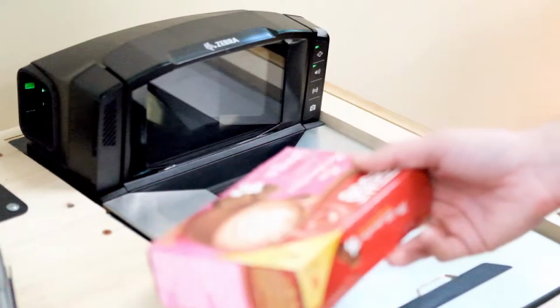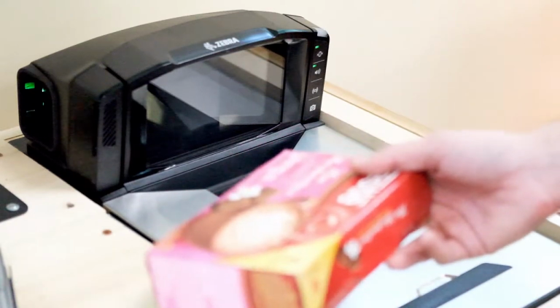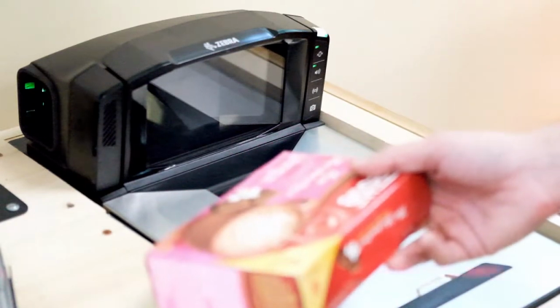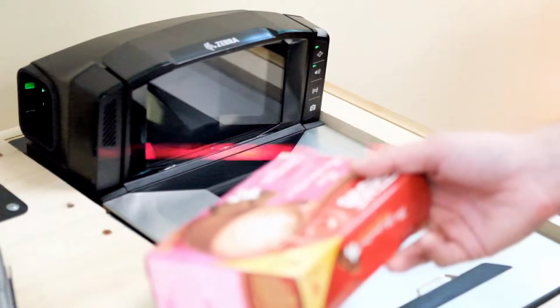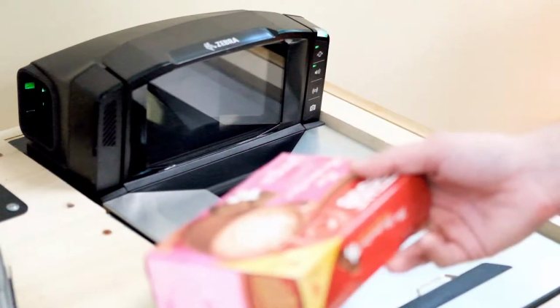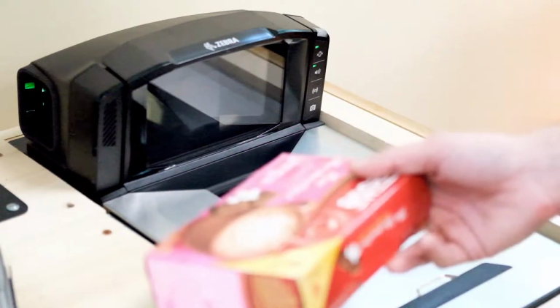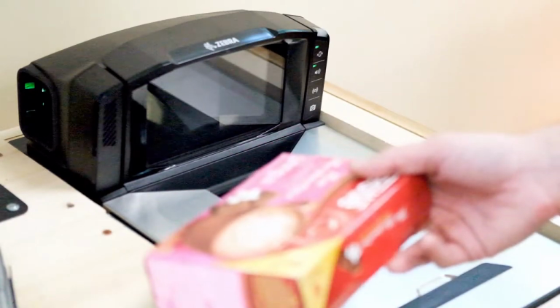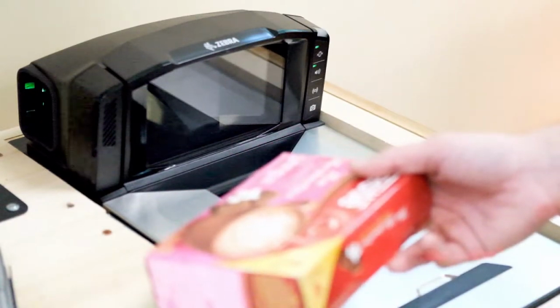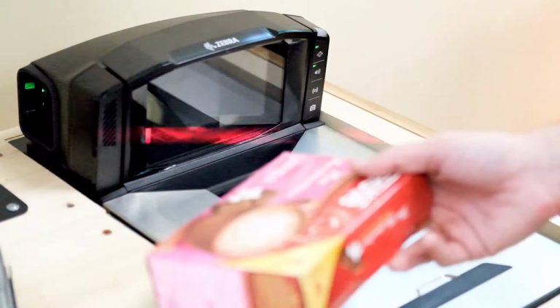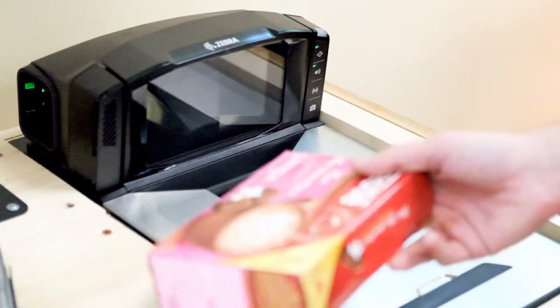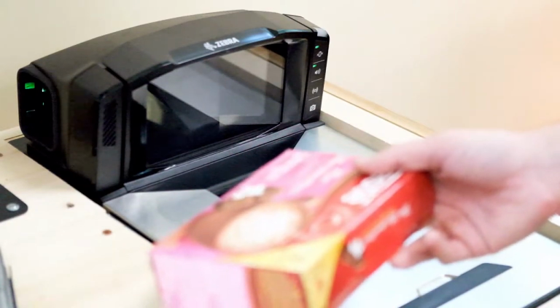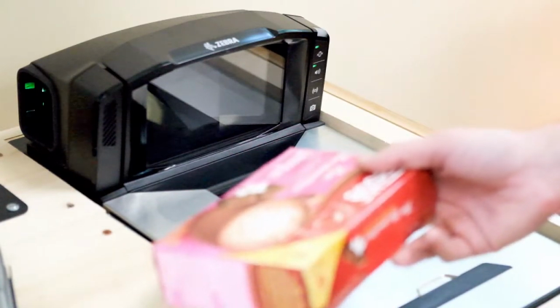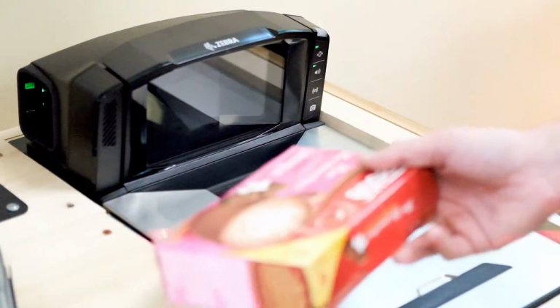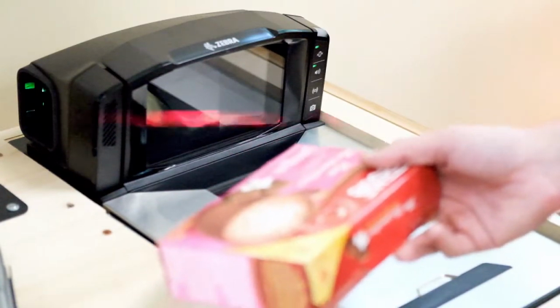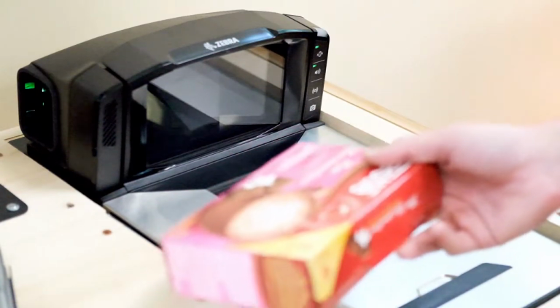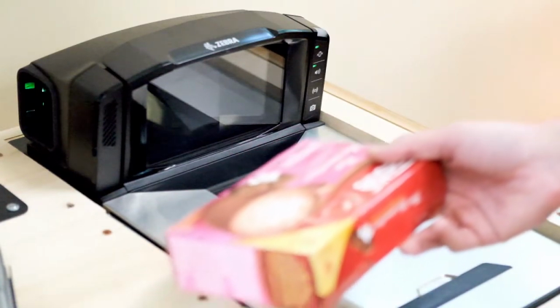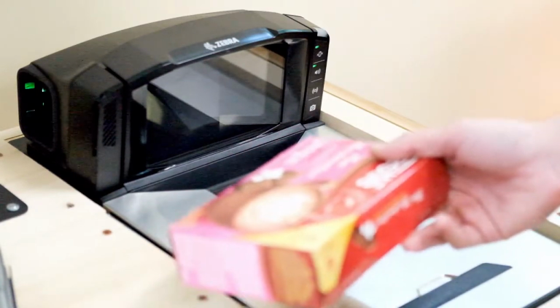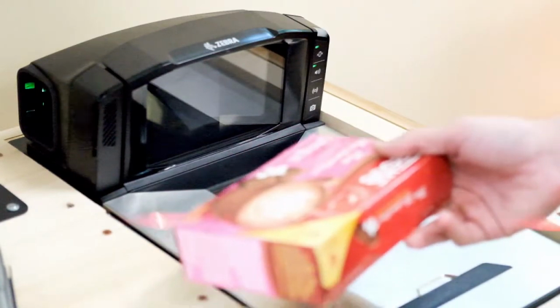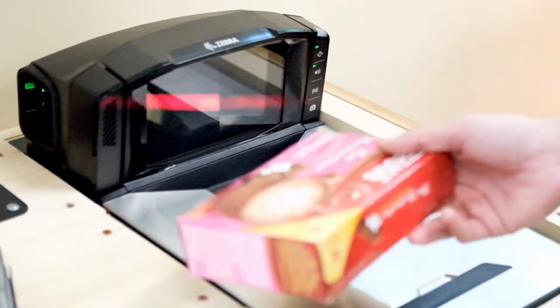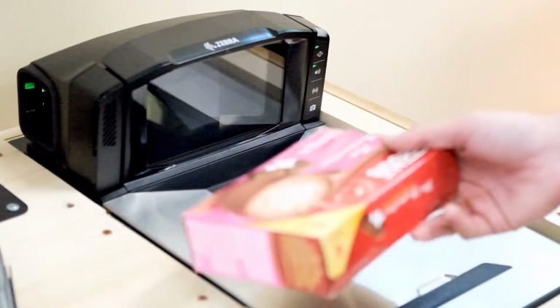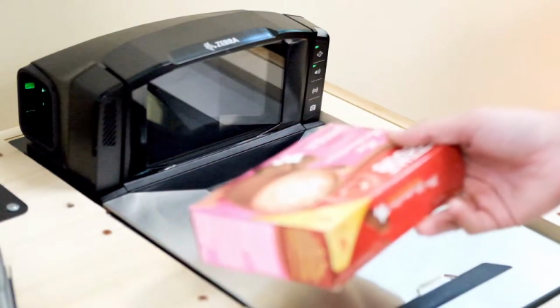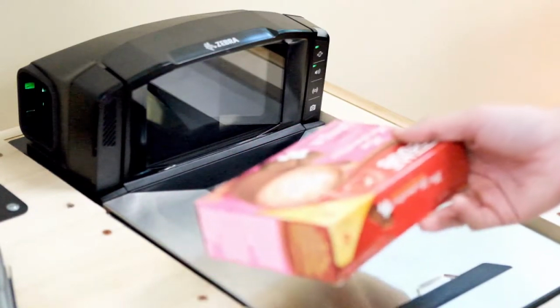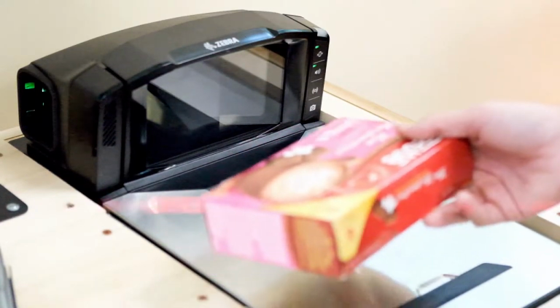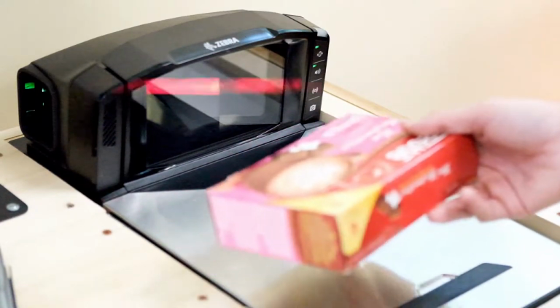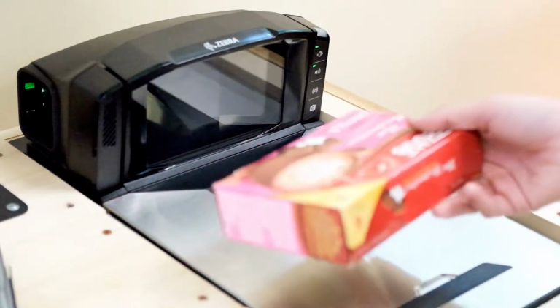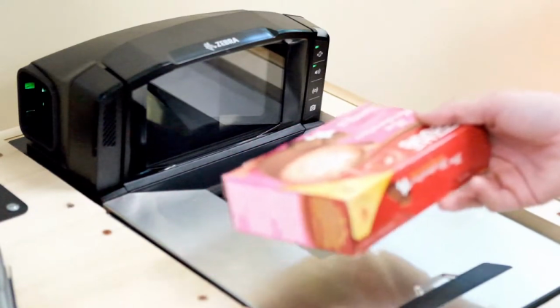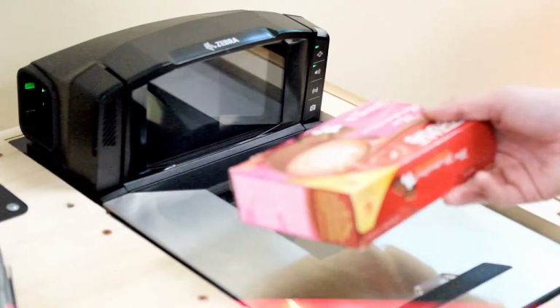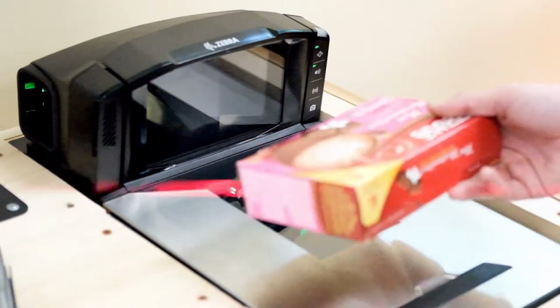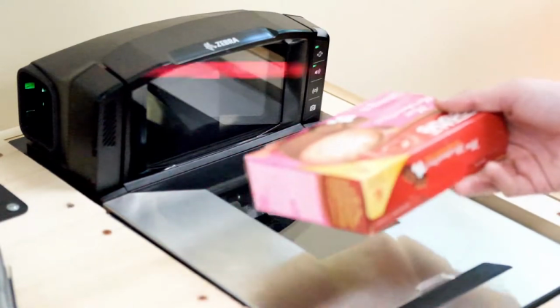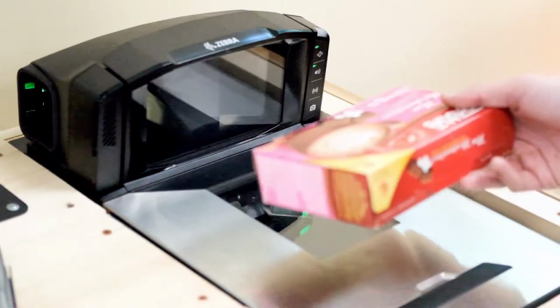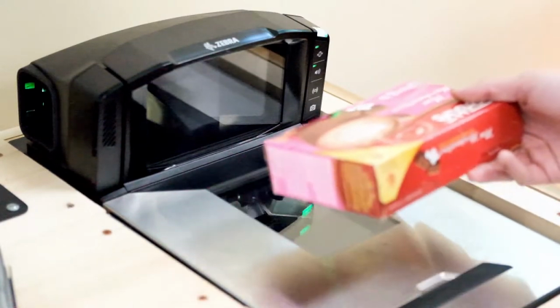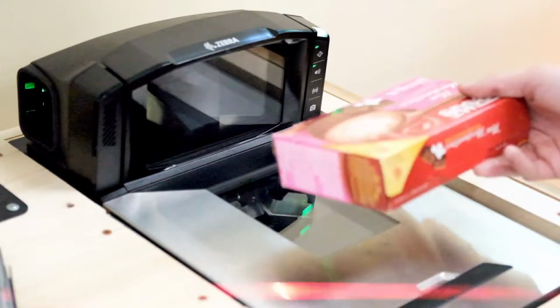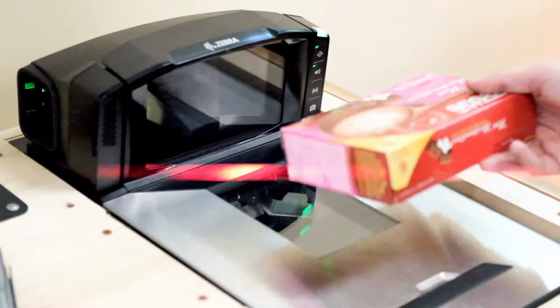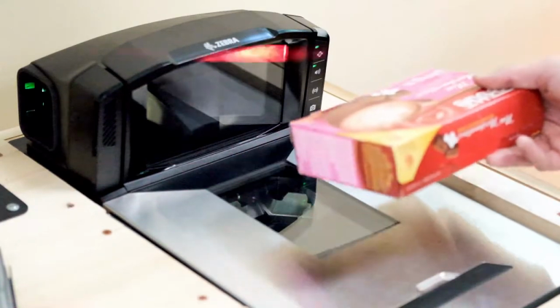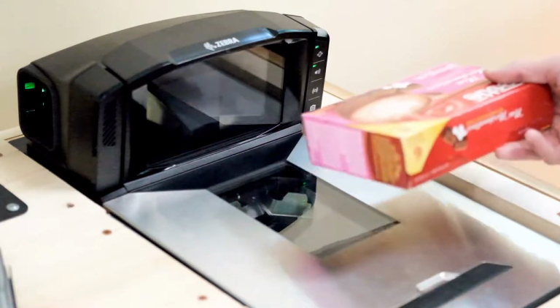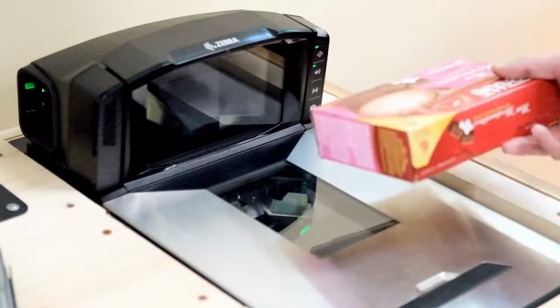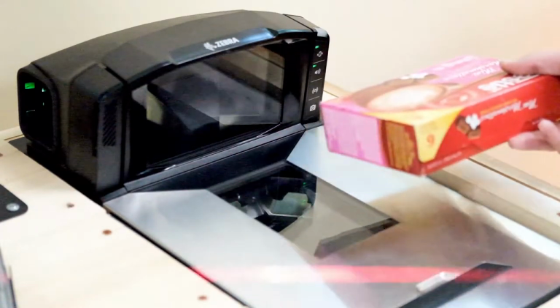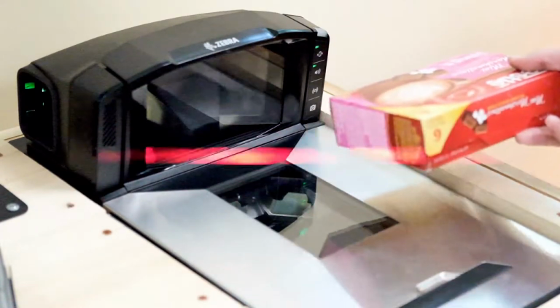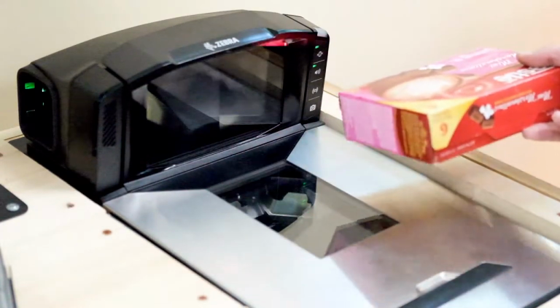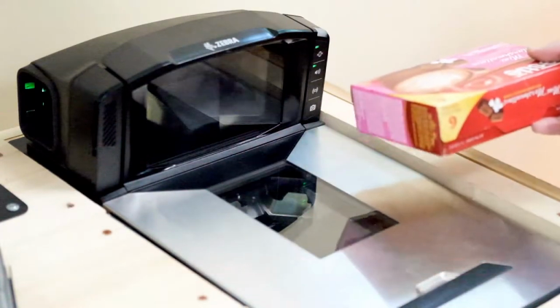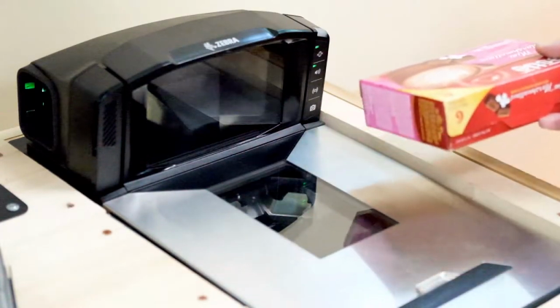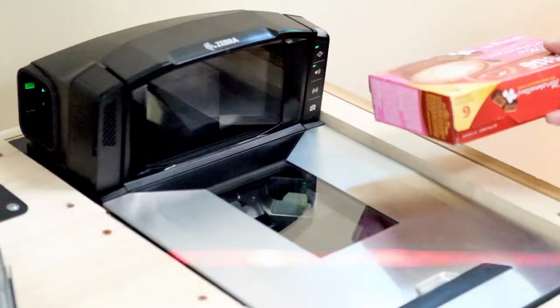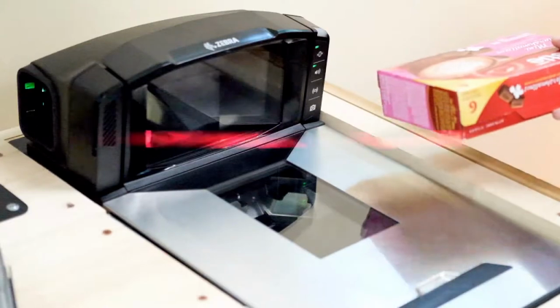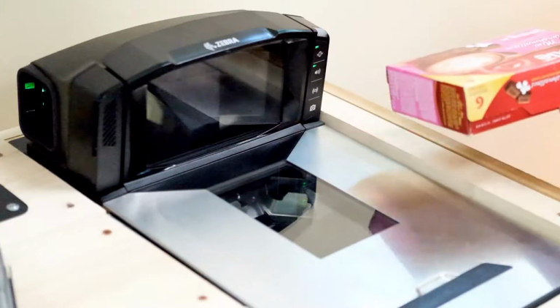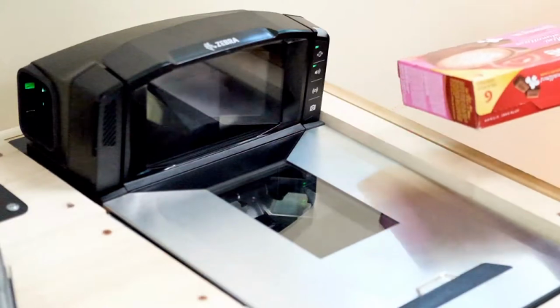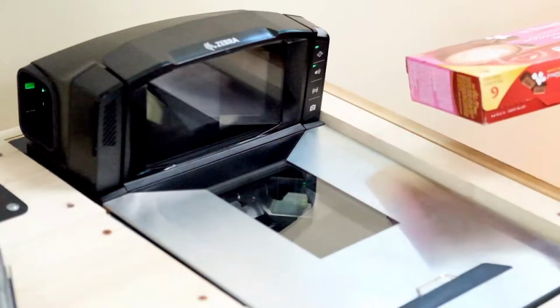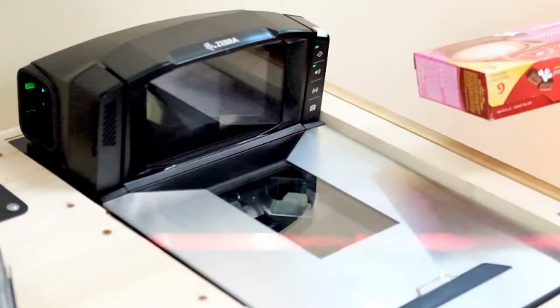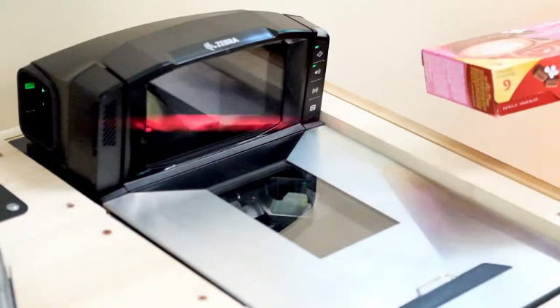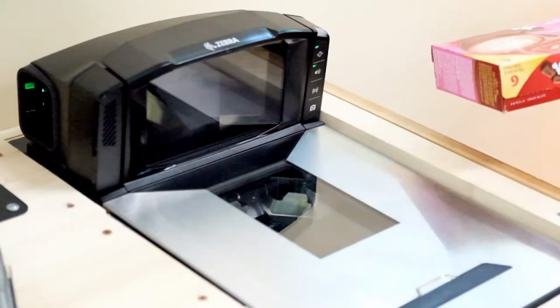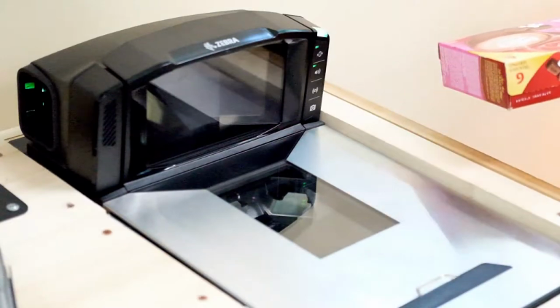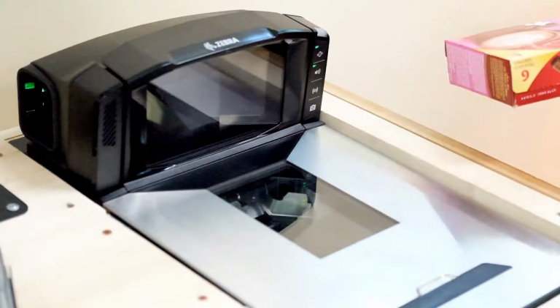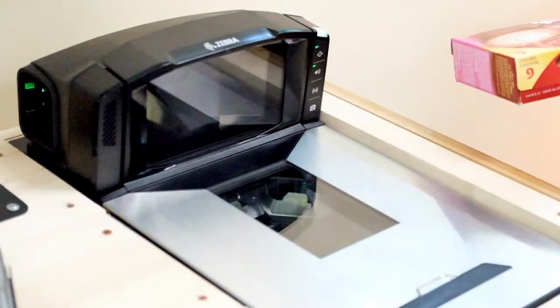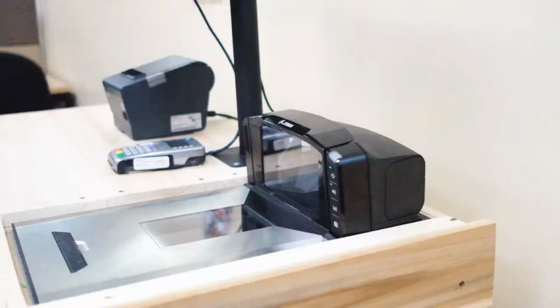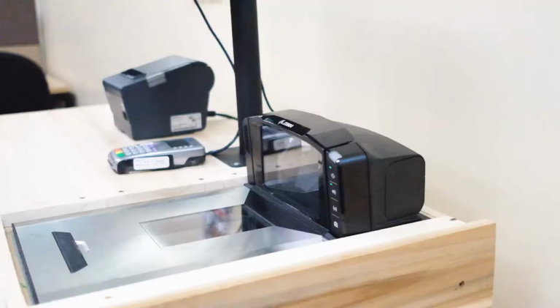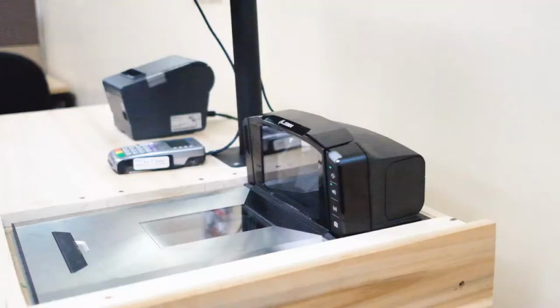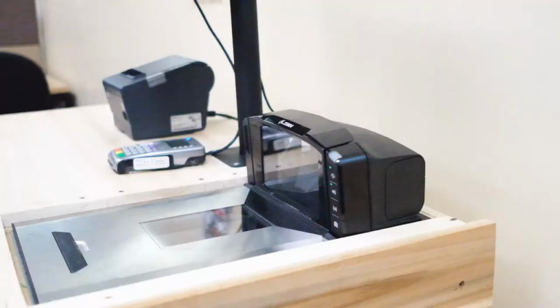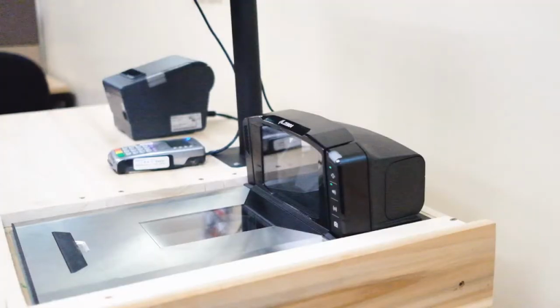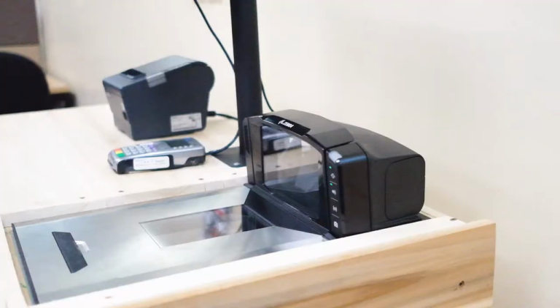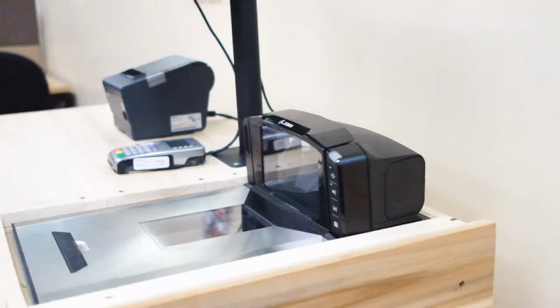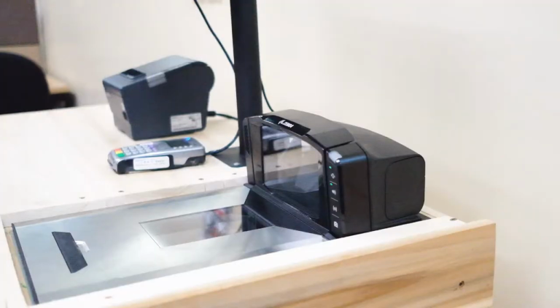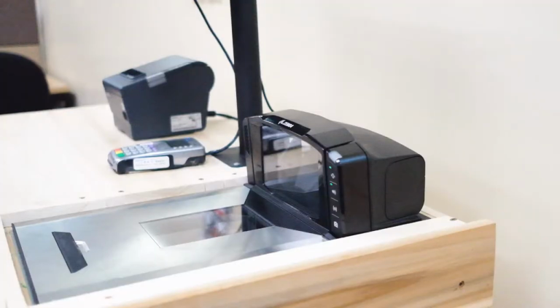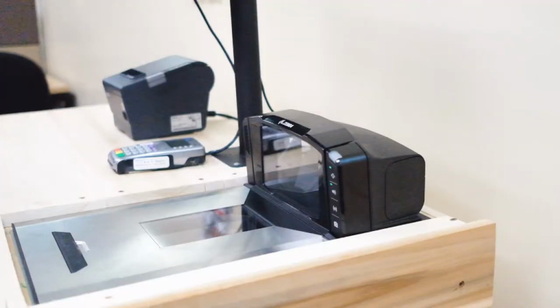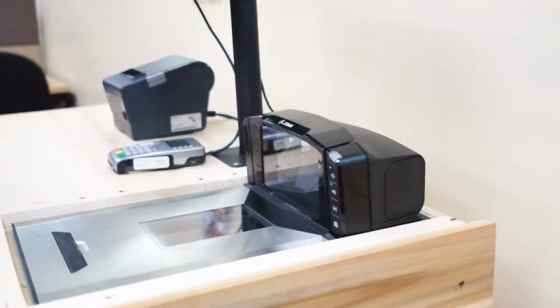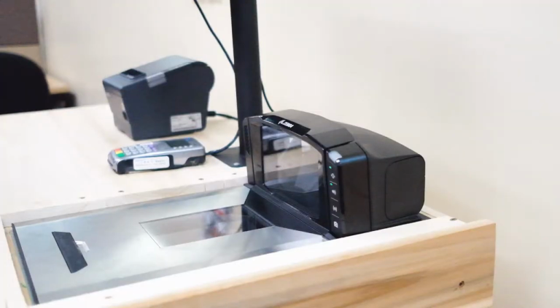Compared to a standard stand-beside scale and scanner, our modernized system will save seconds on every item scanned and weighed.